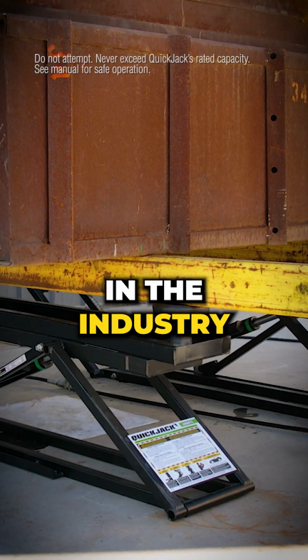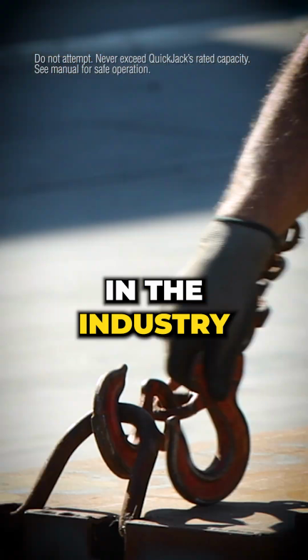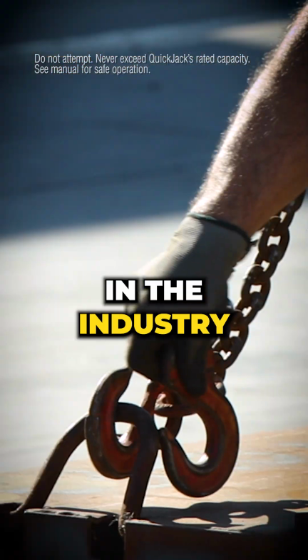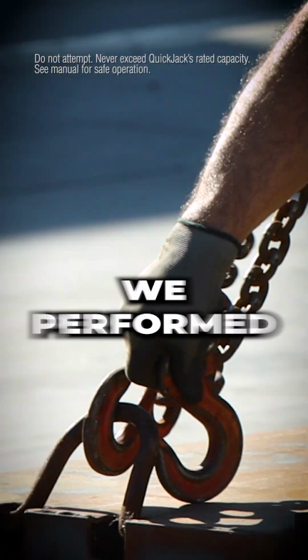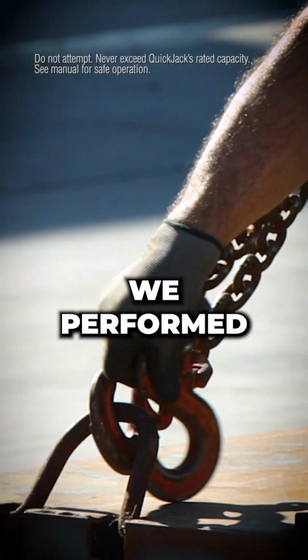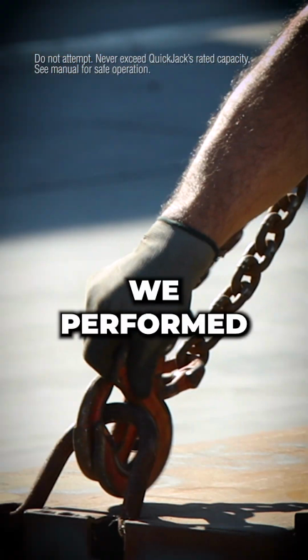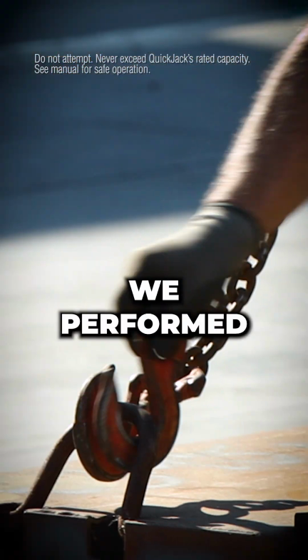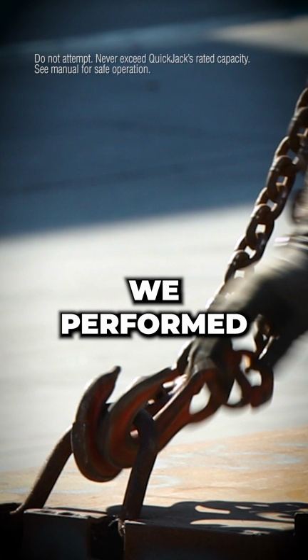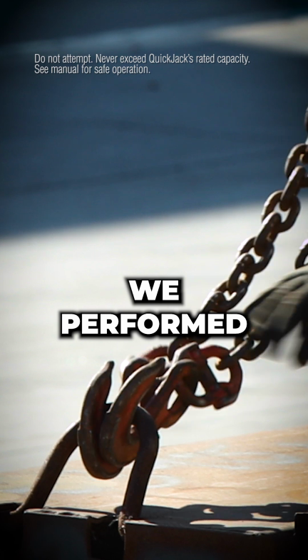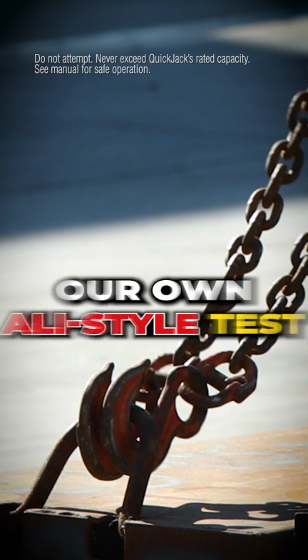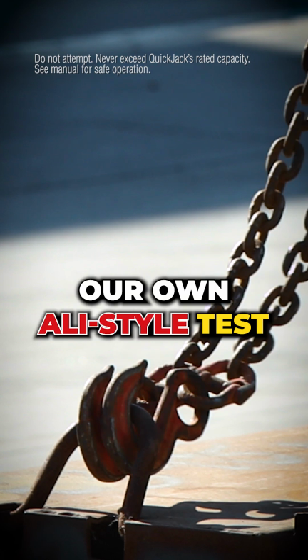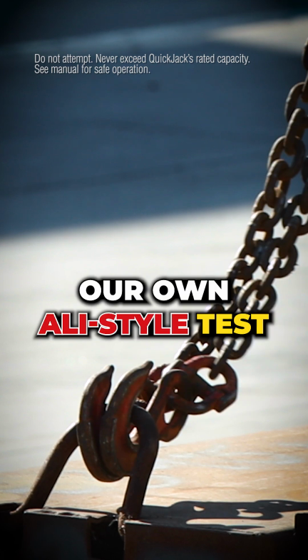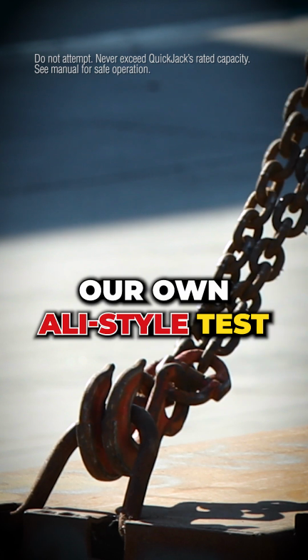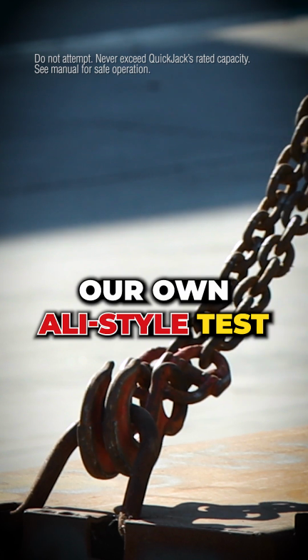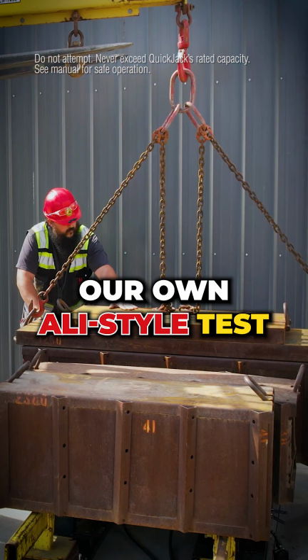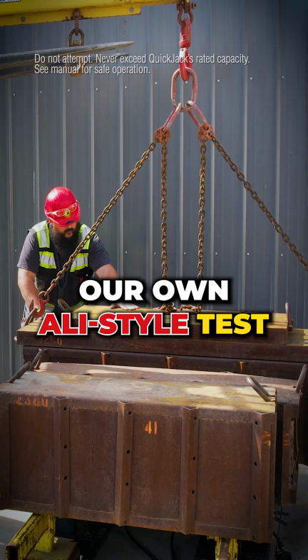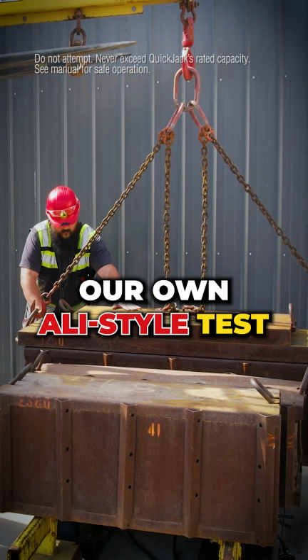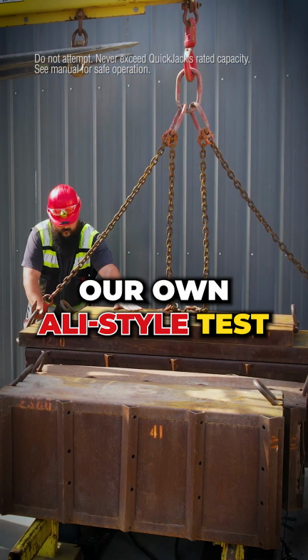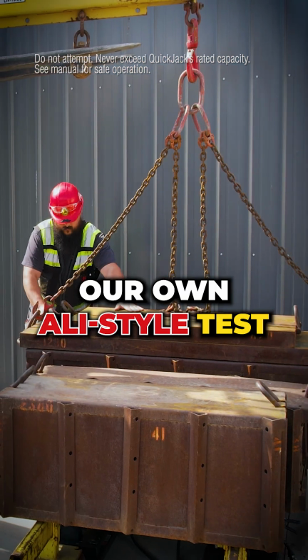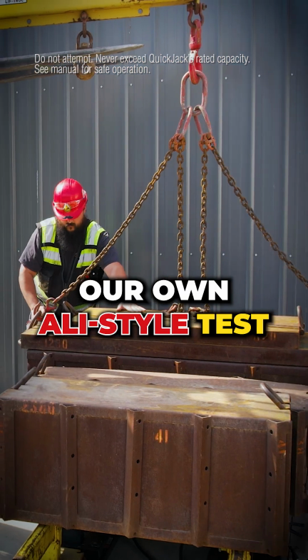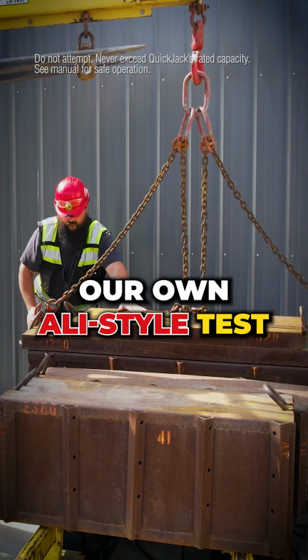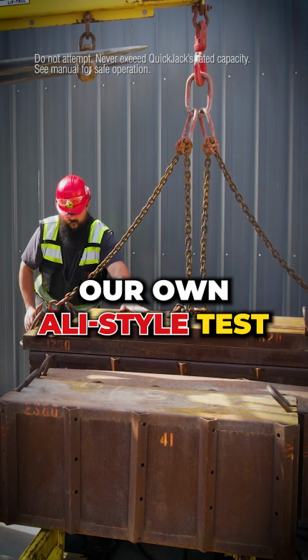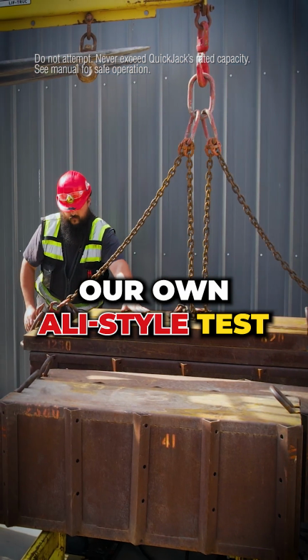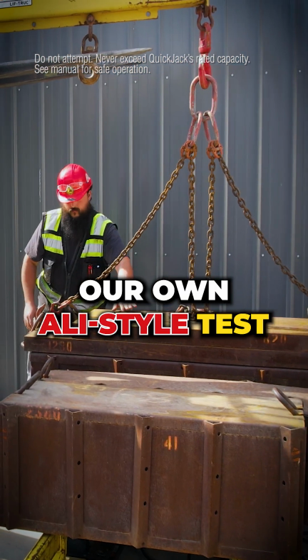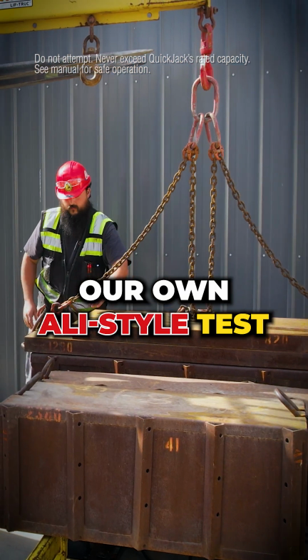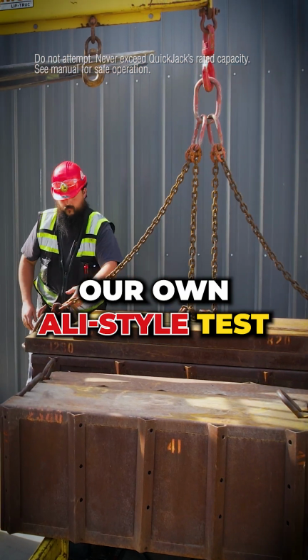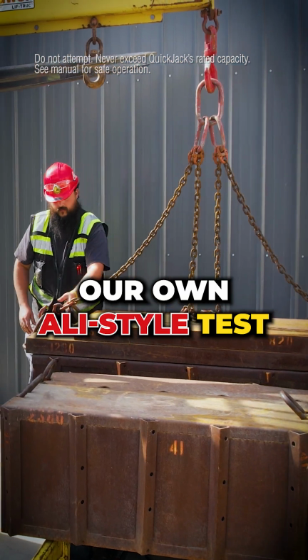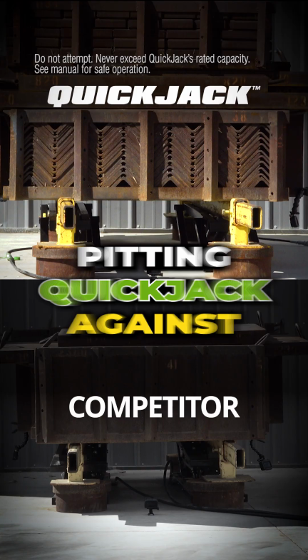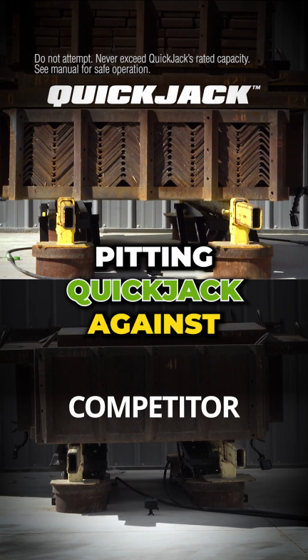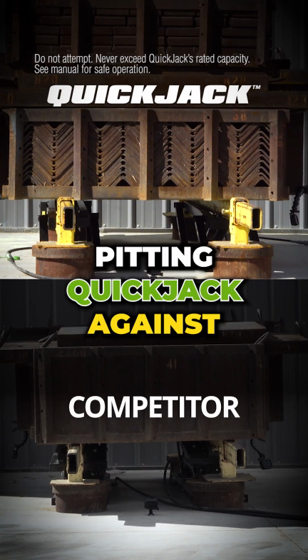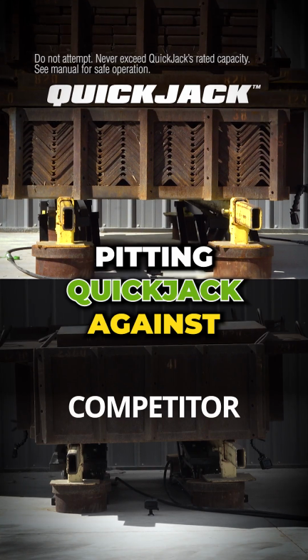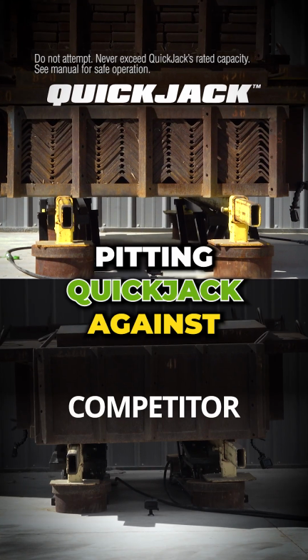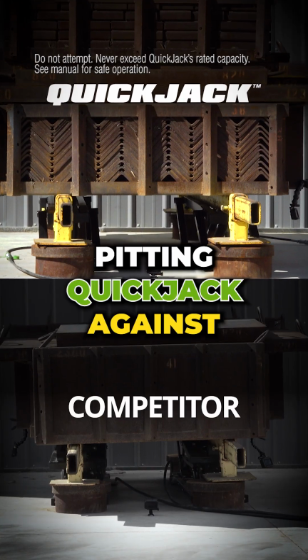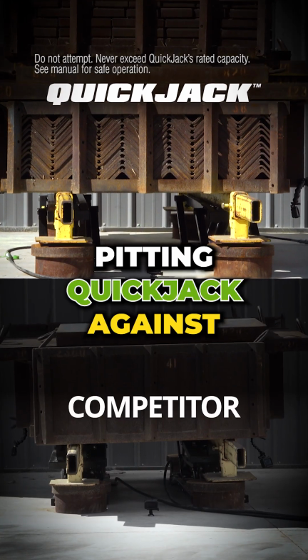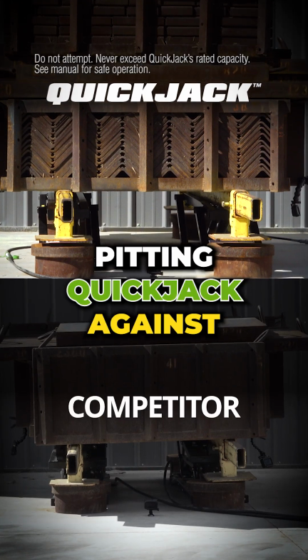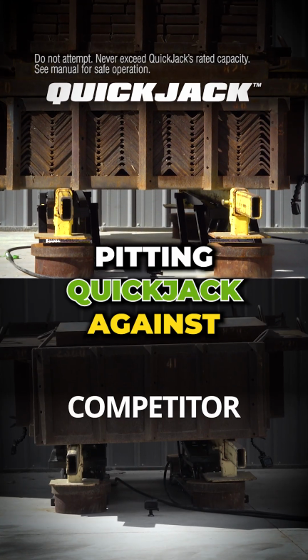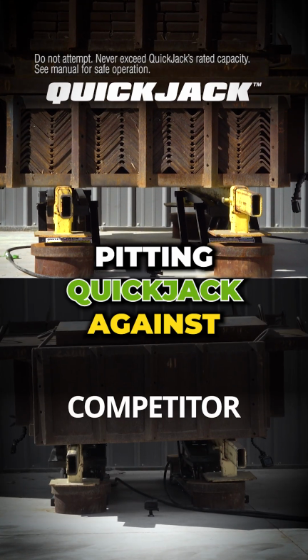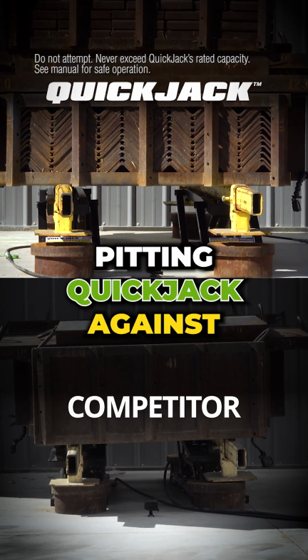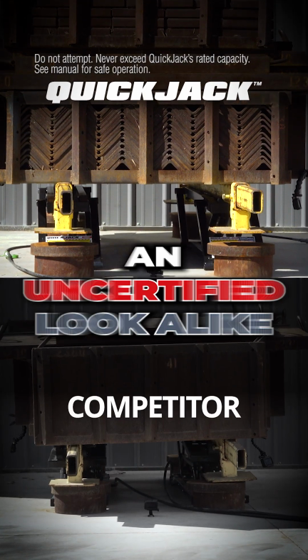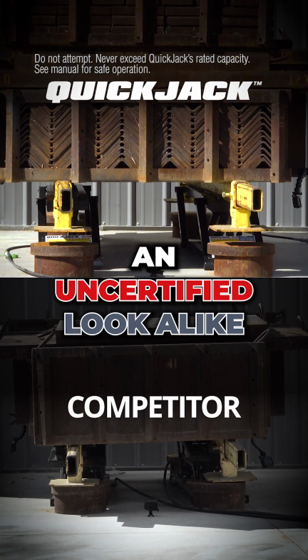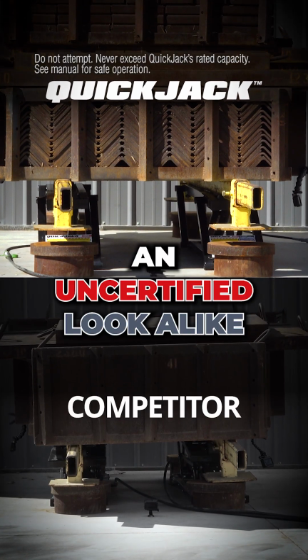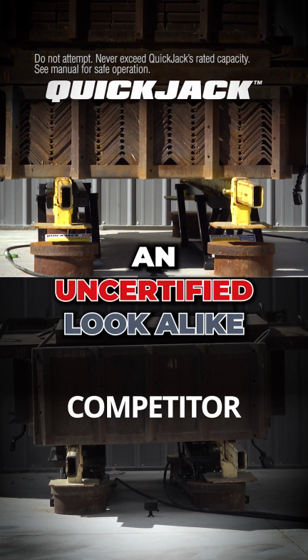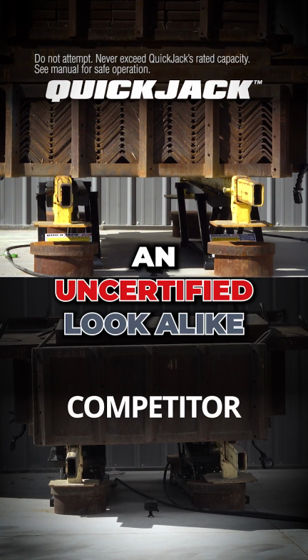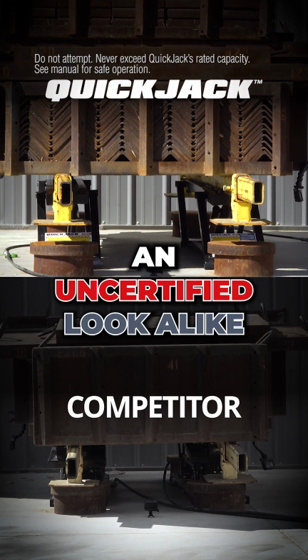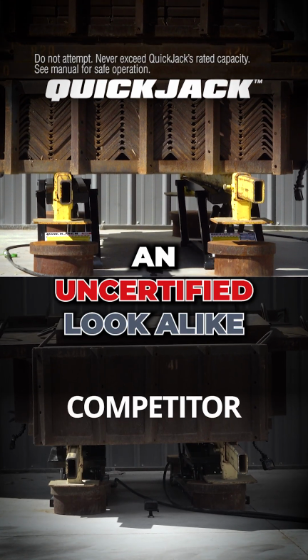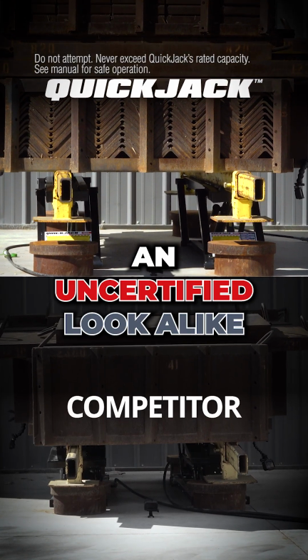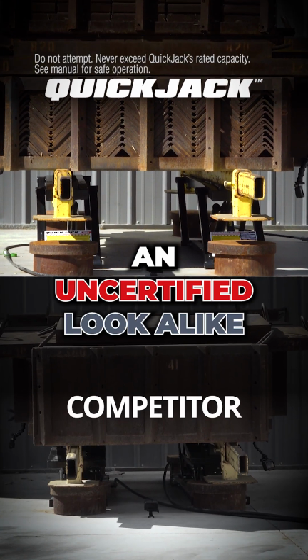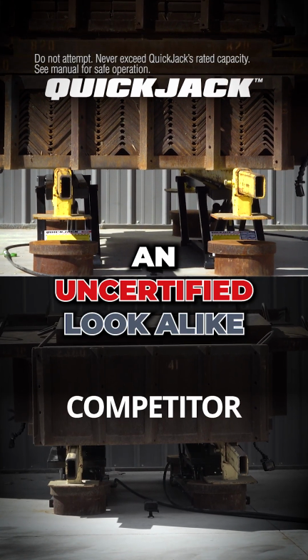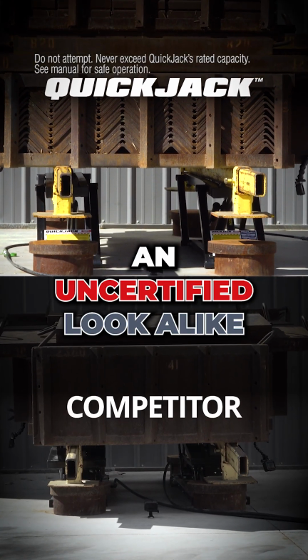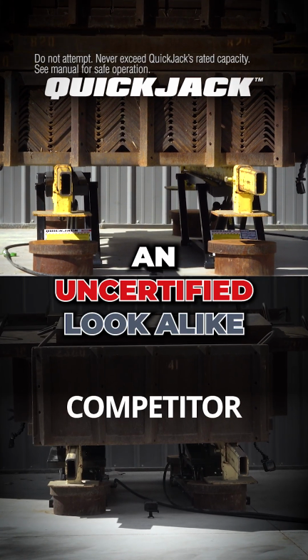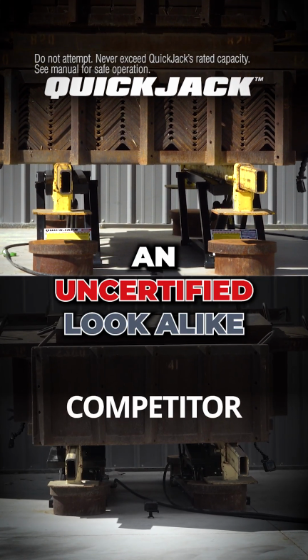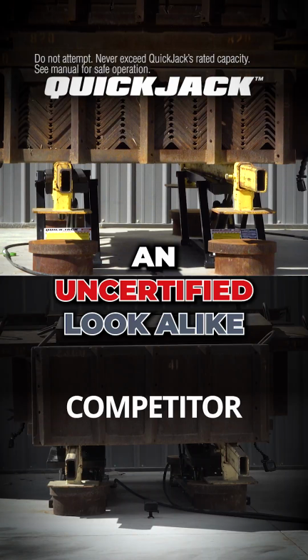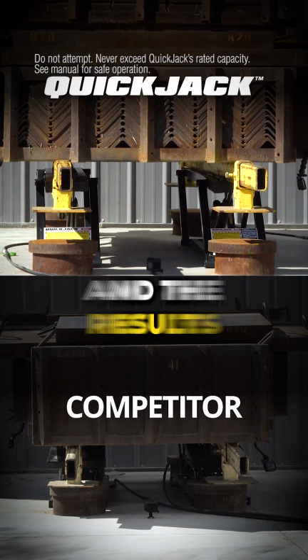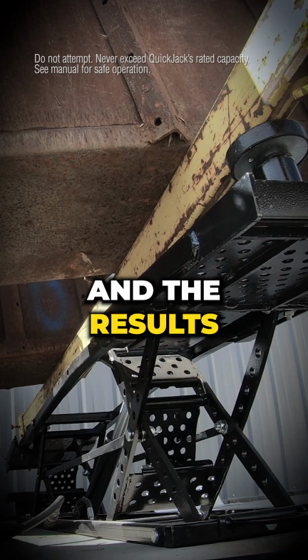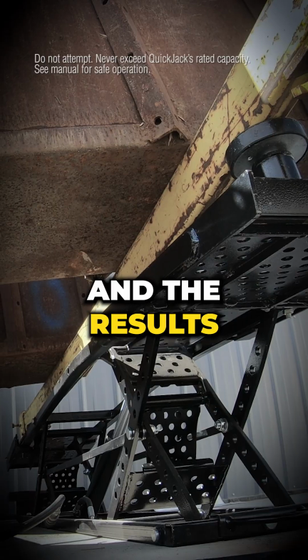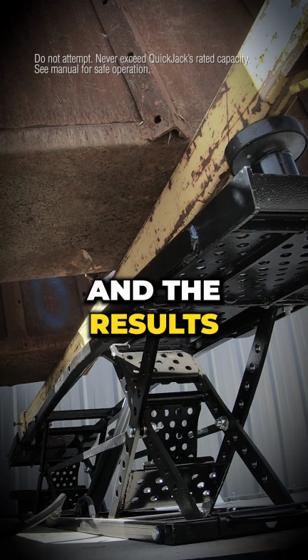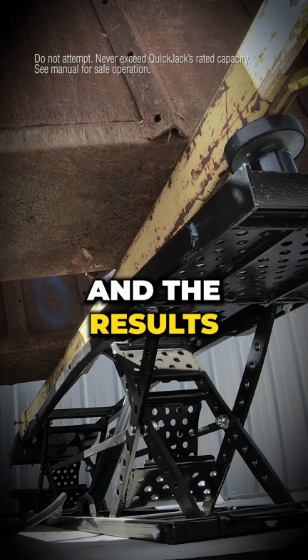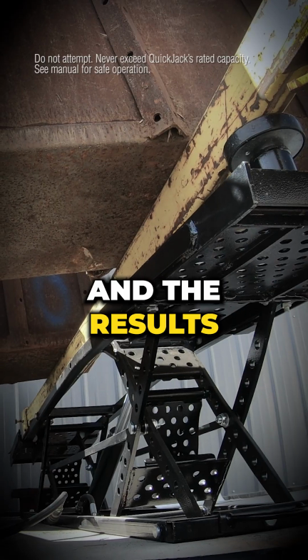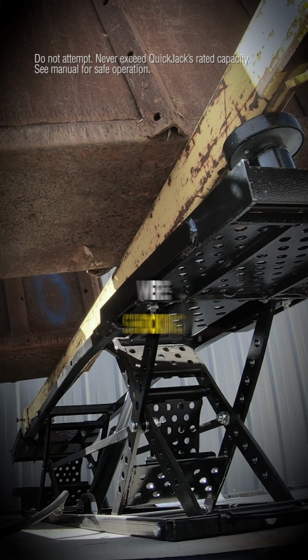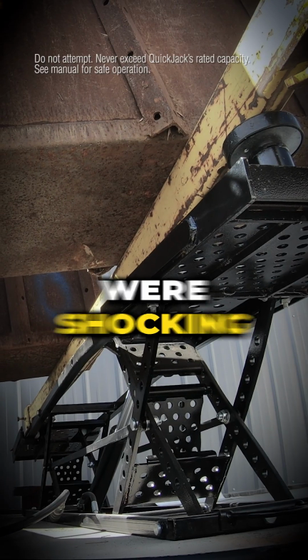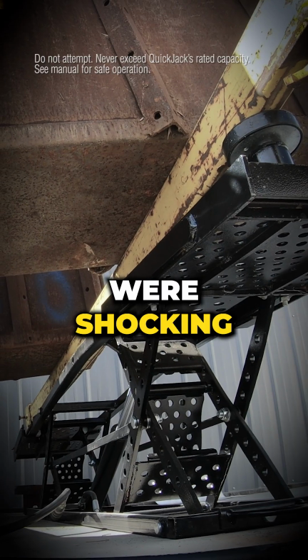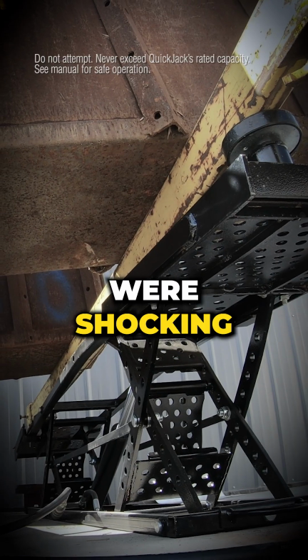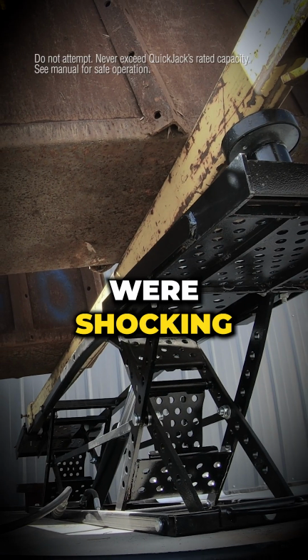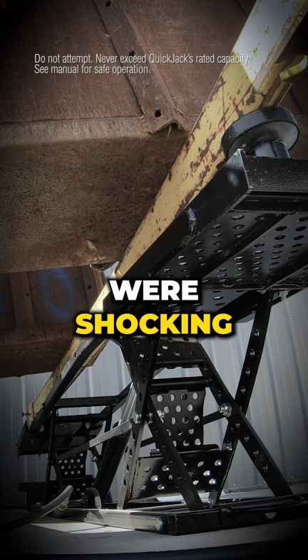We performed our own ALI-style test, pitting QuickJack against an uncertified look-alike, and the results were shocking.